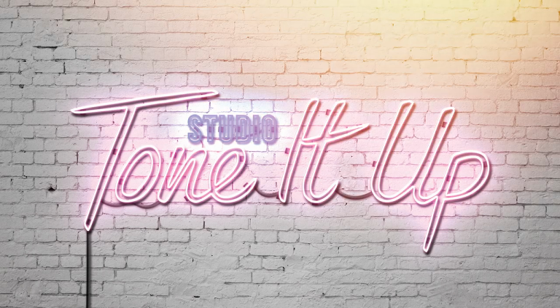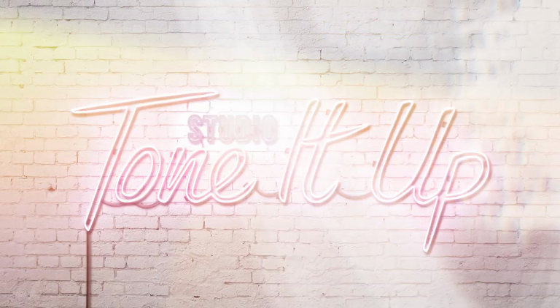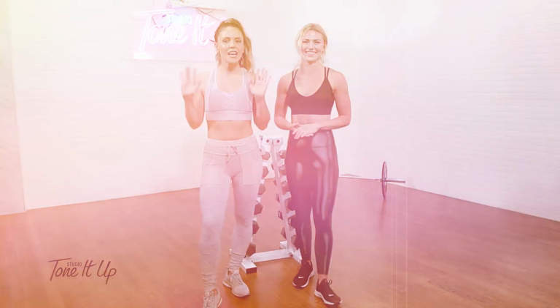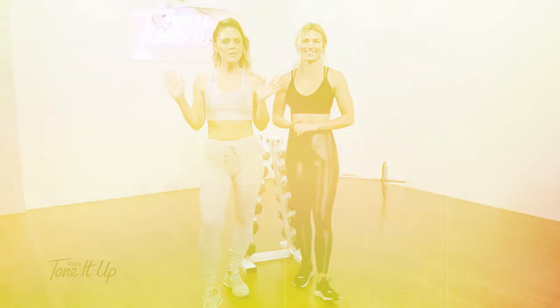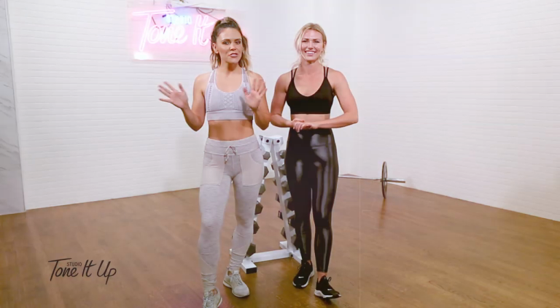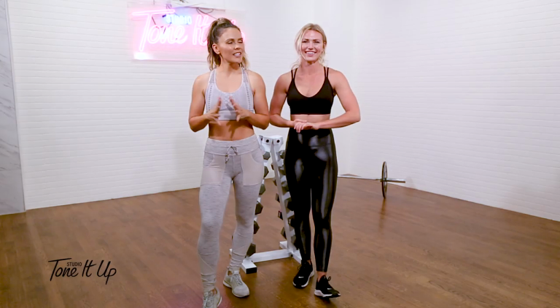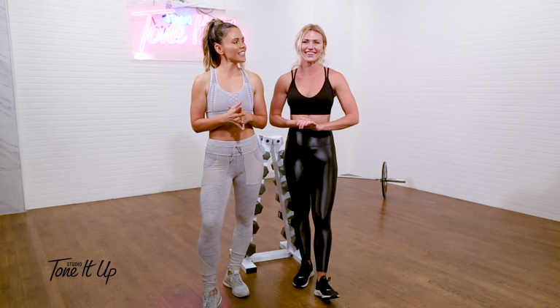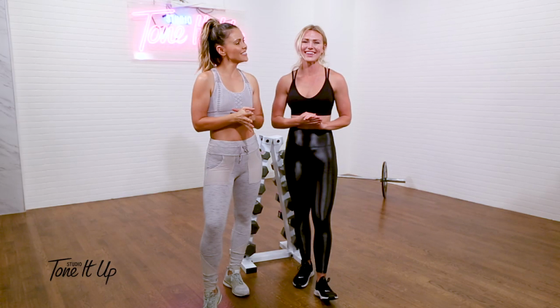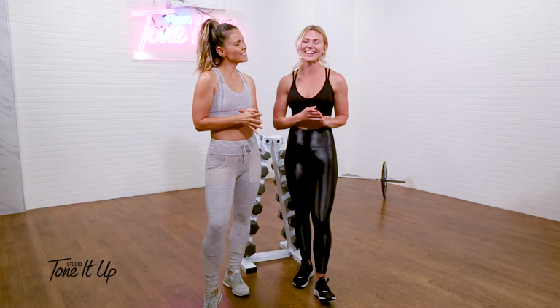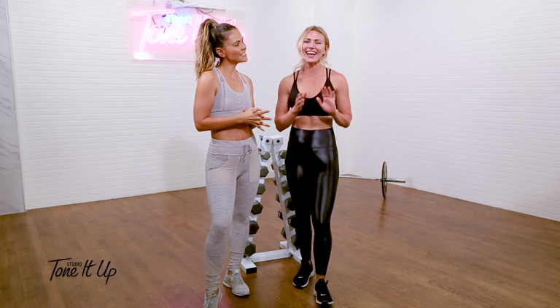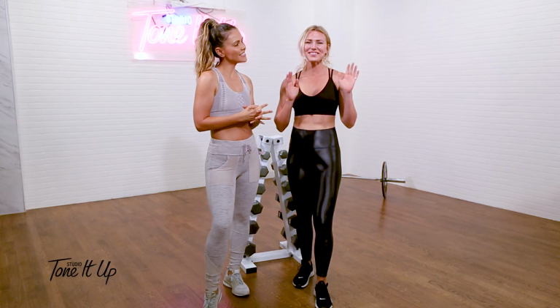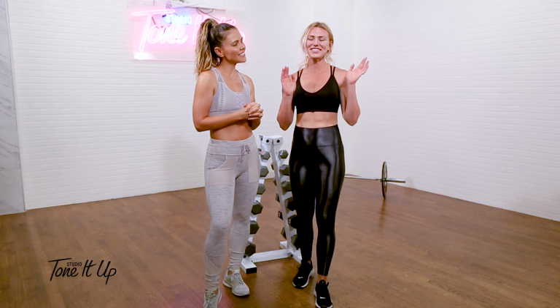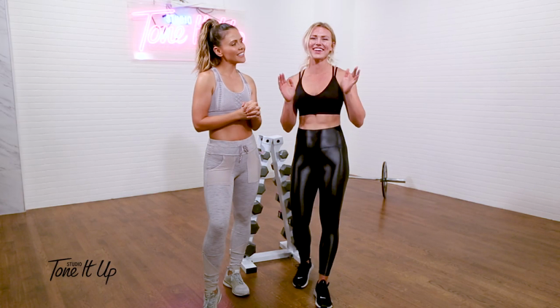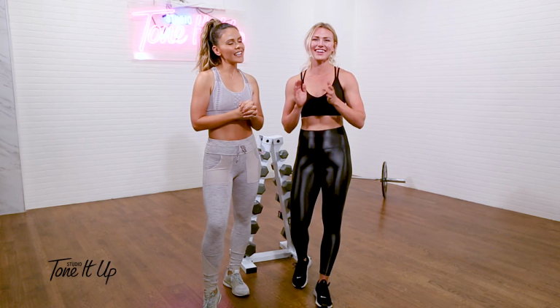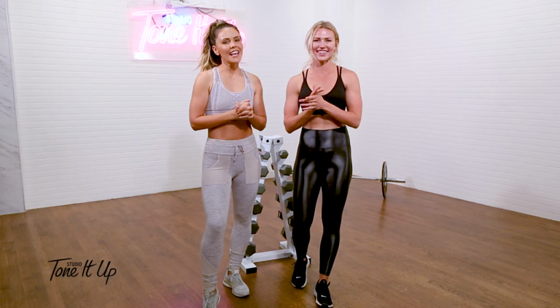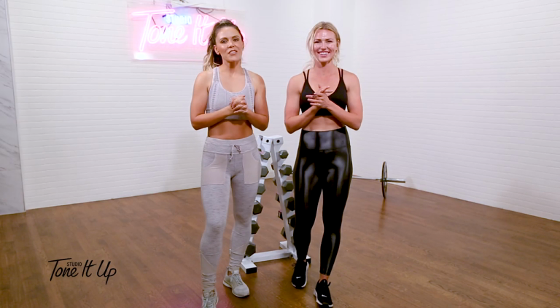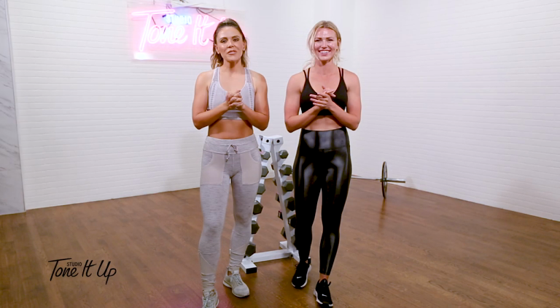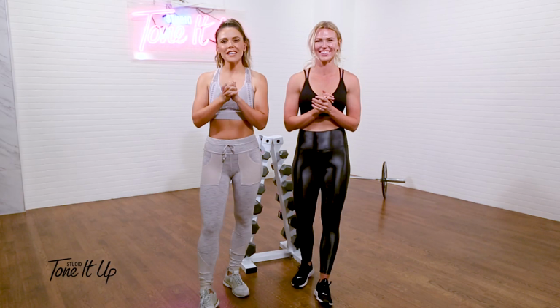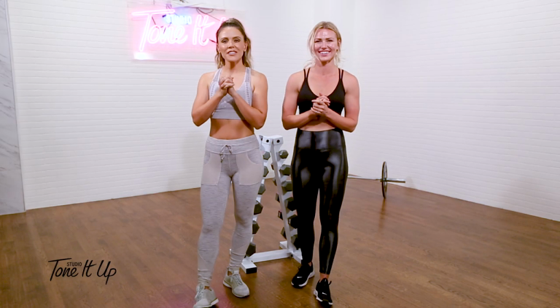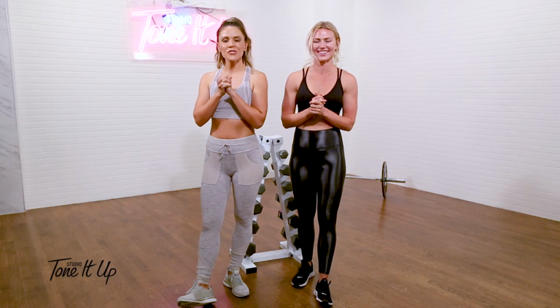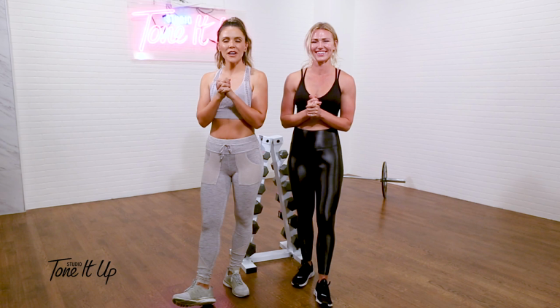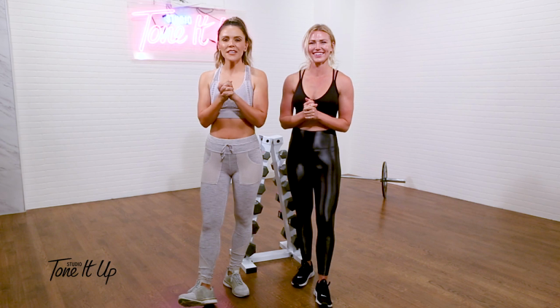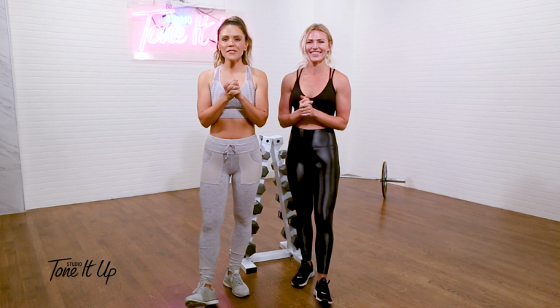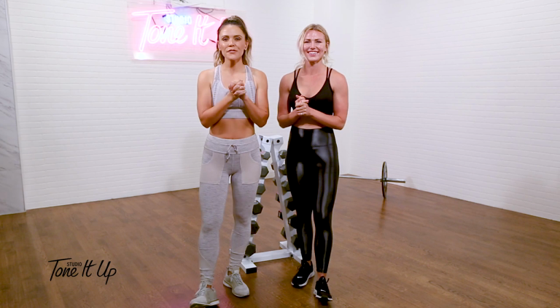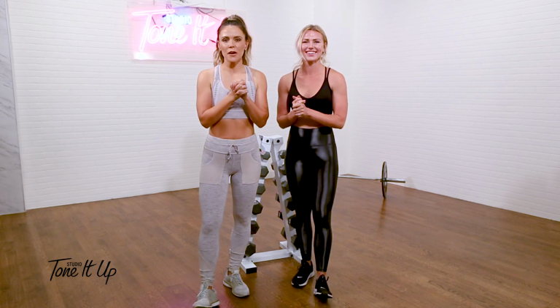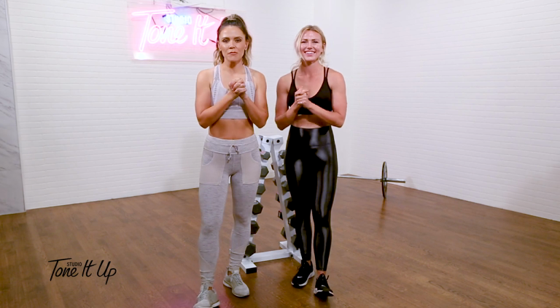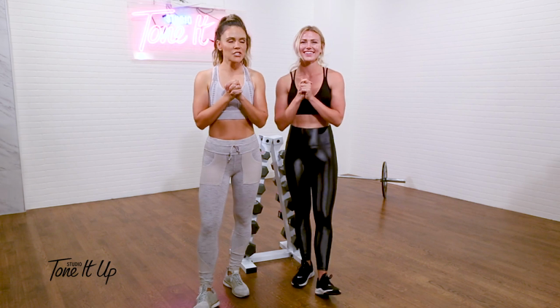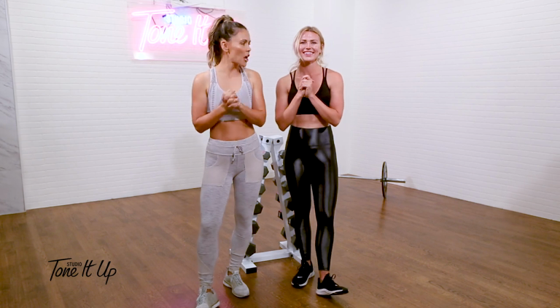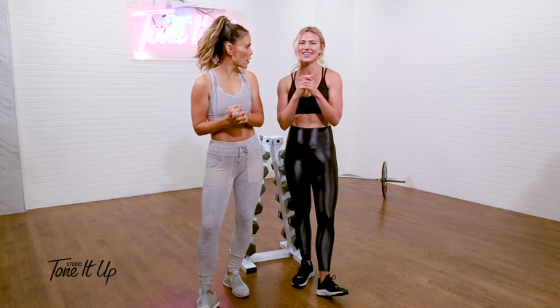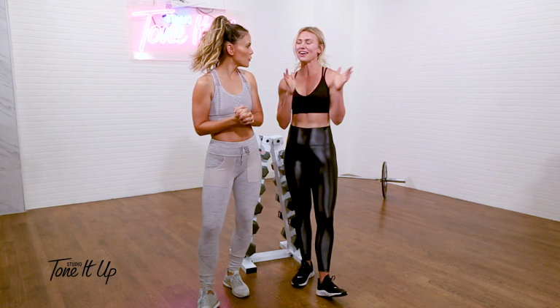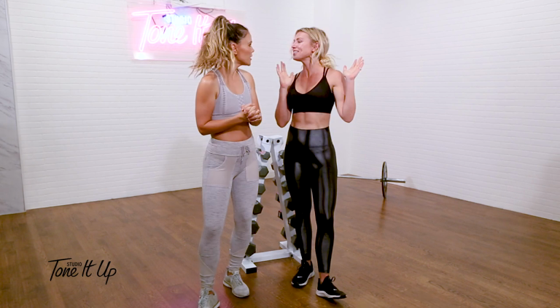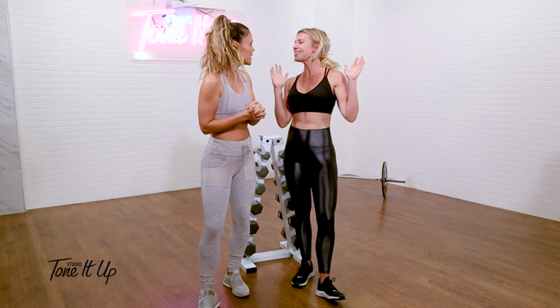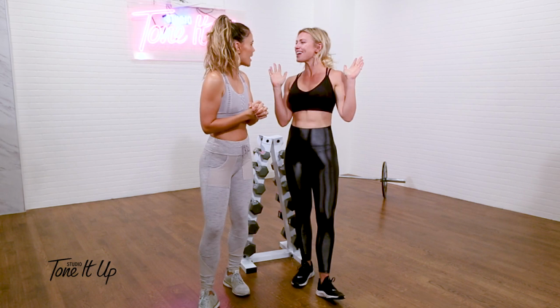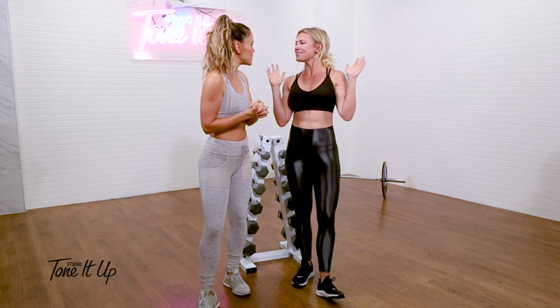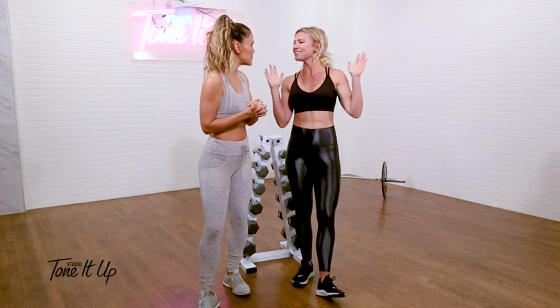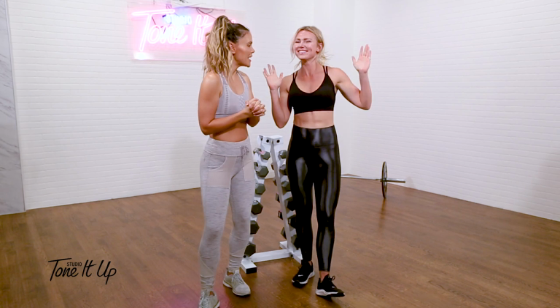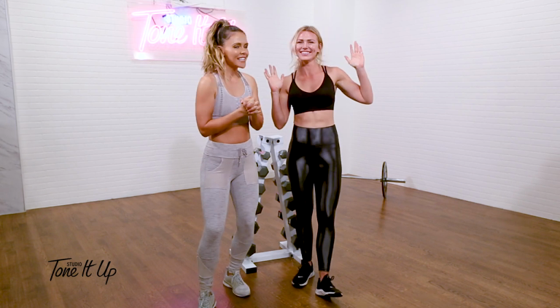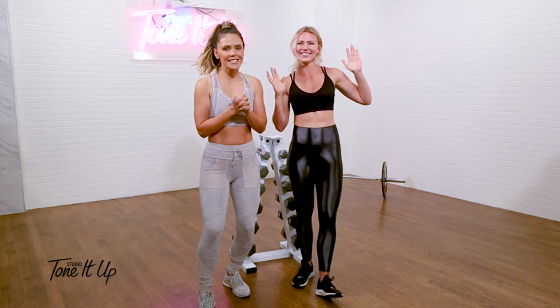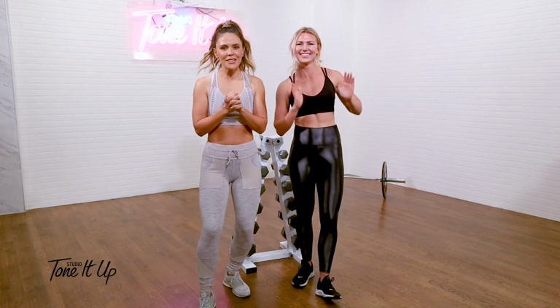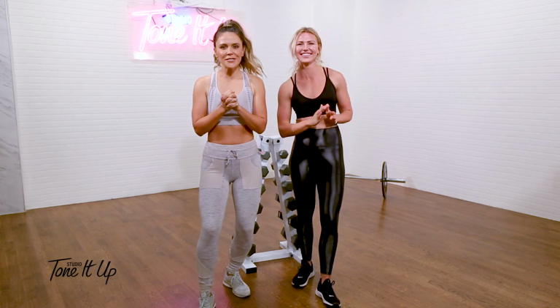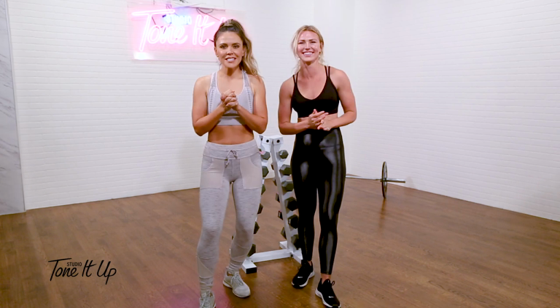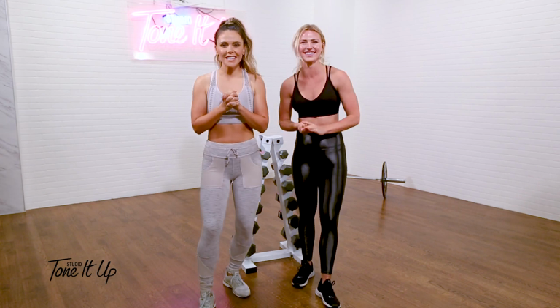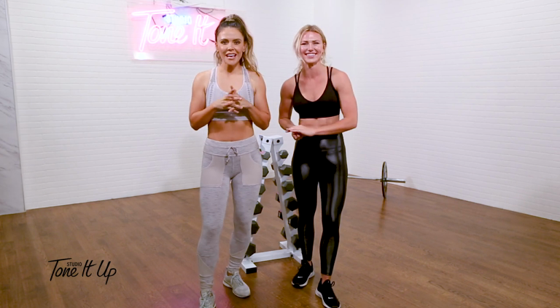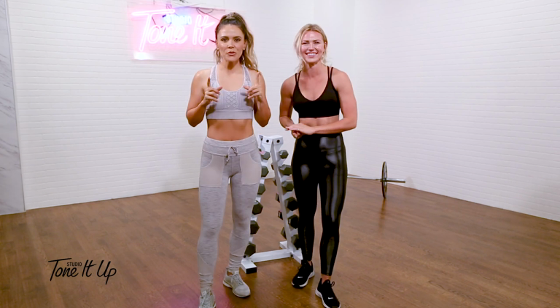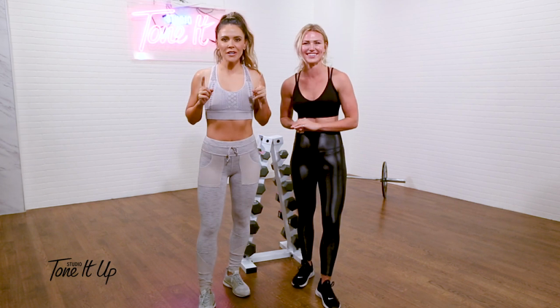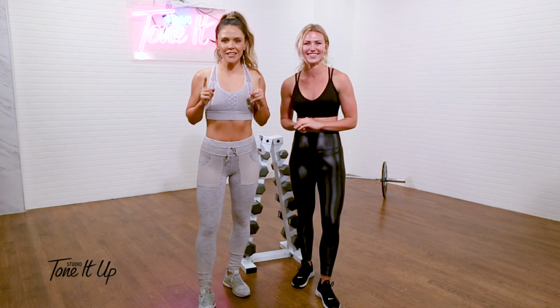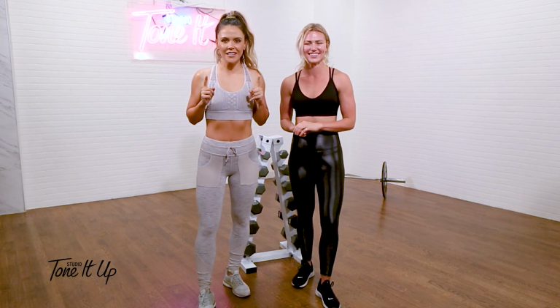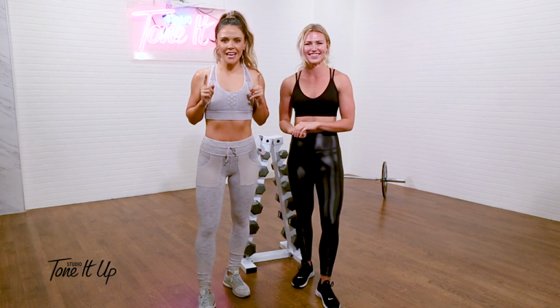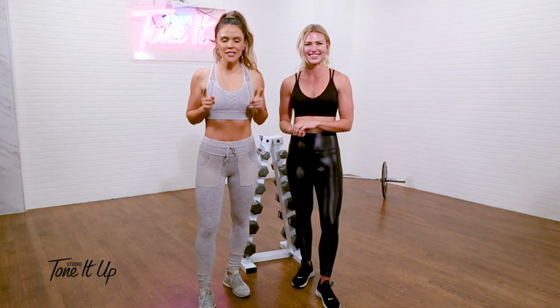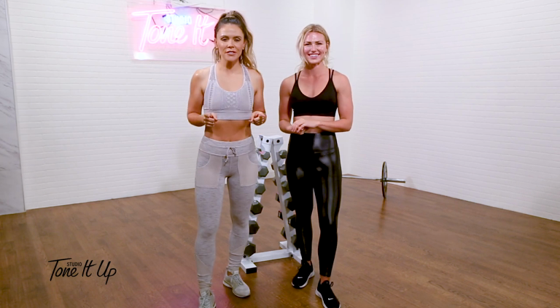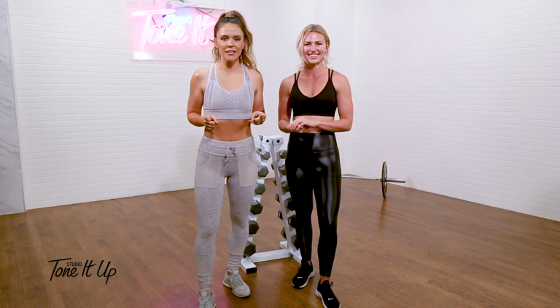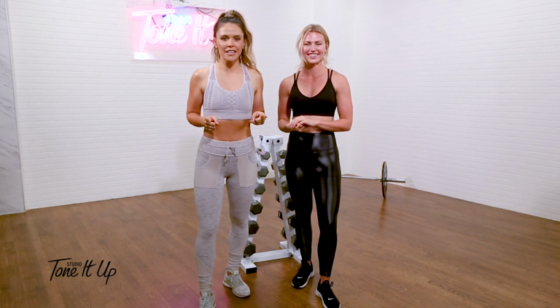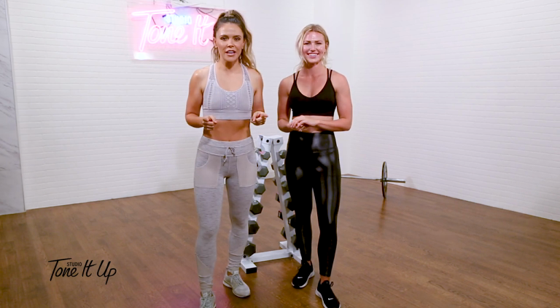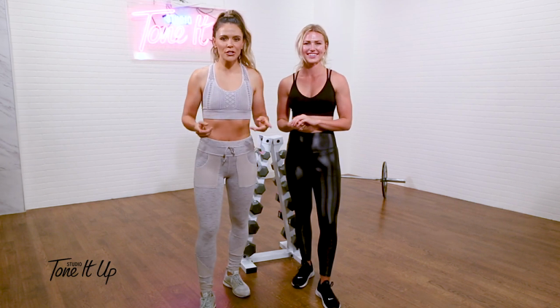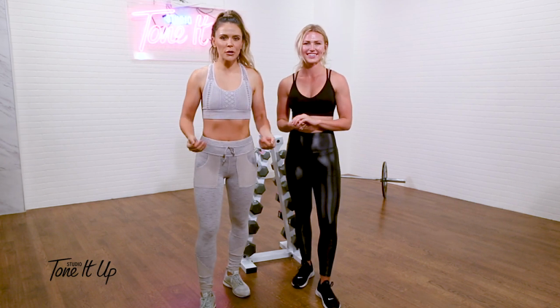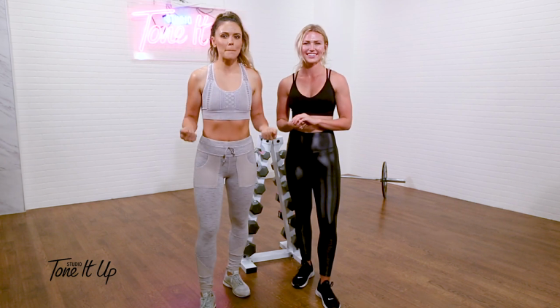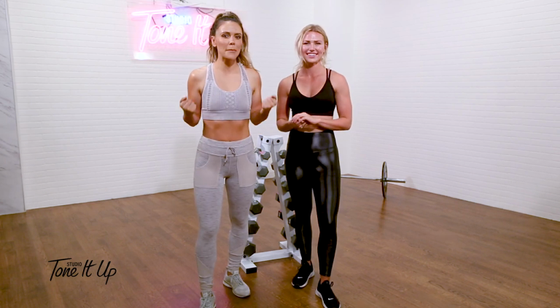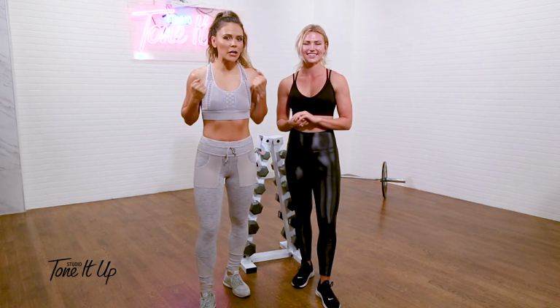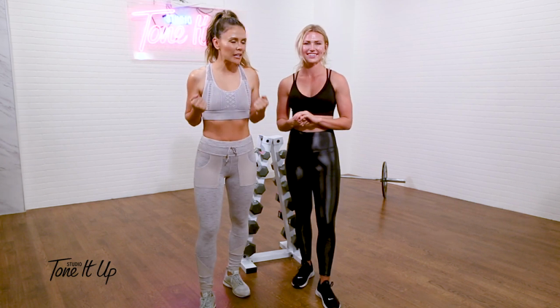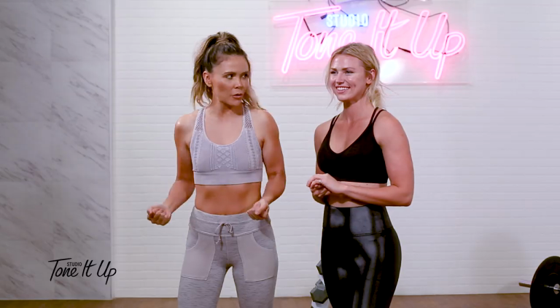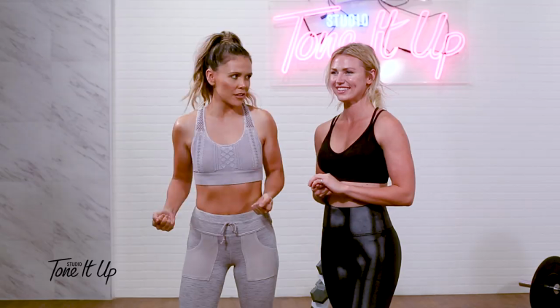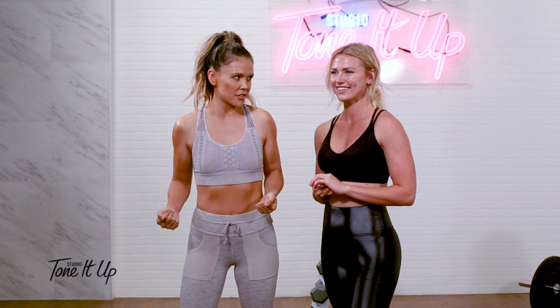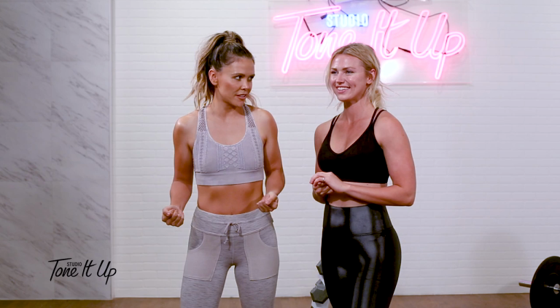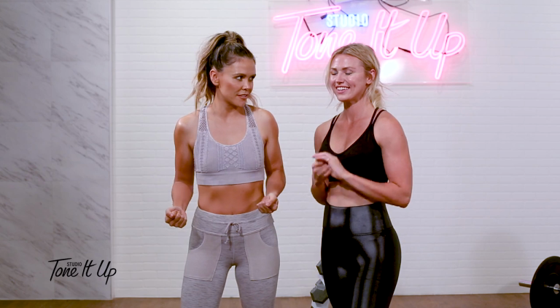Hi, I'm Katrina. And I'm Chyna. We are your trainers from Tone It Up. So today we are answering your burning questions.